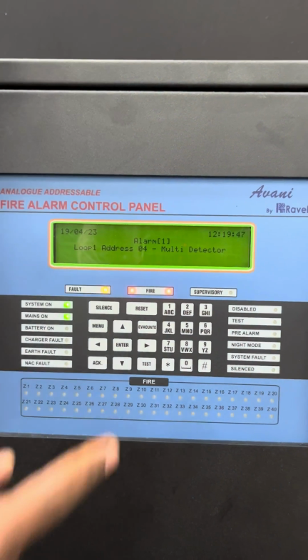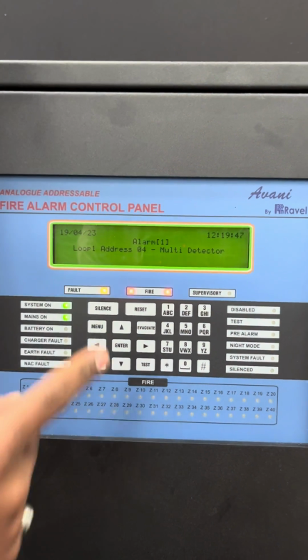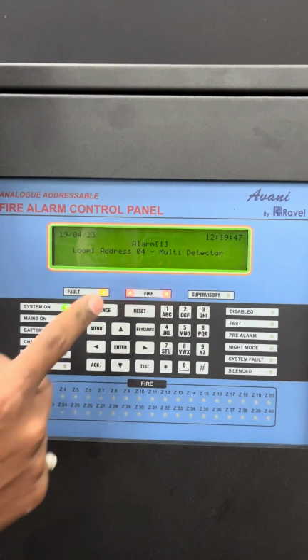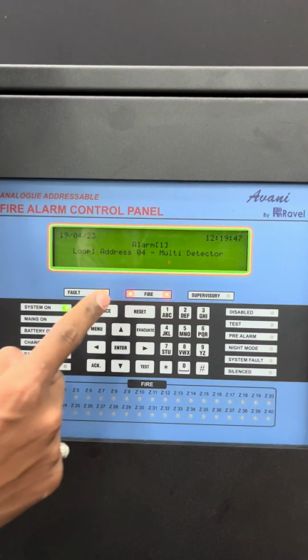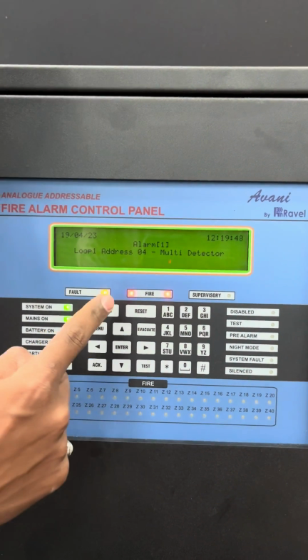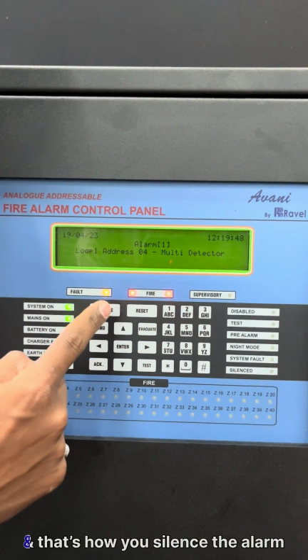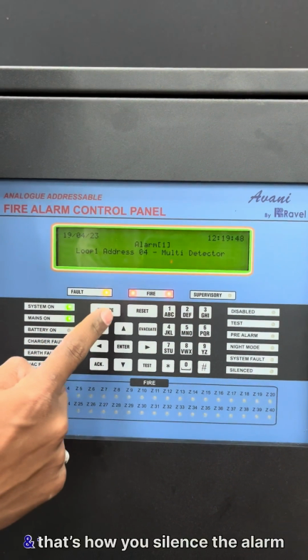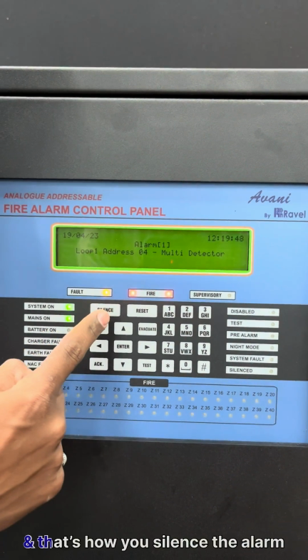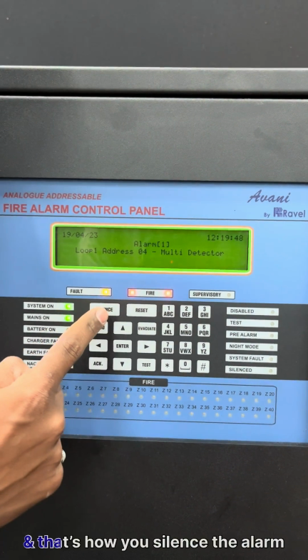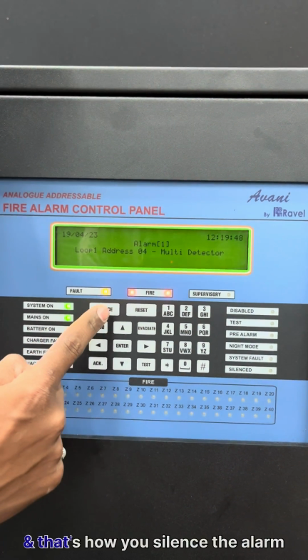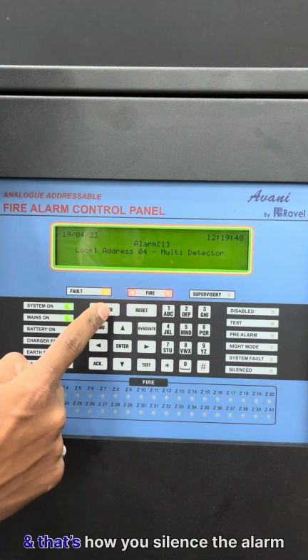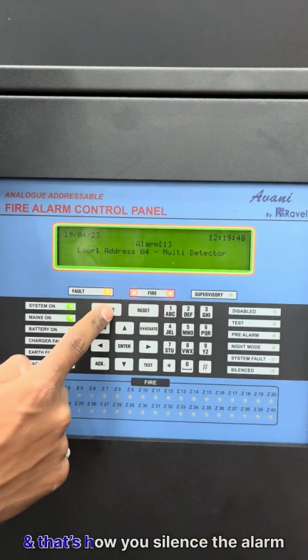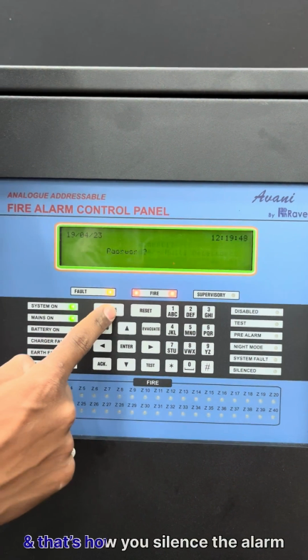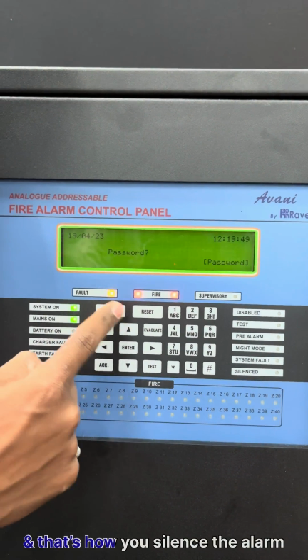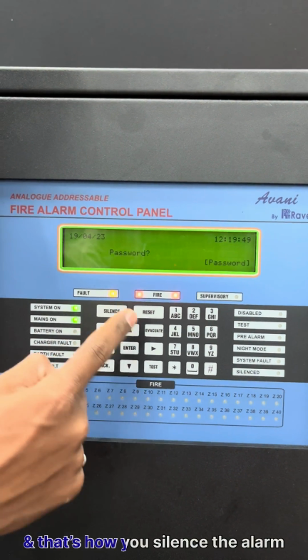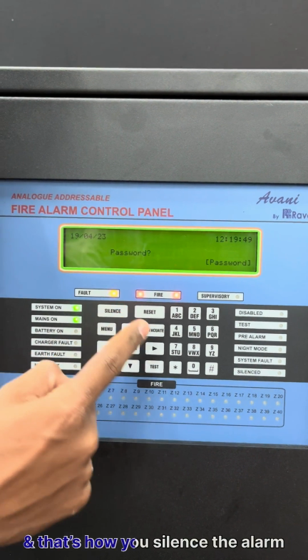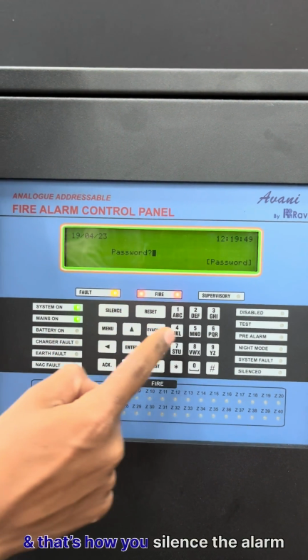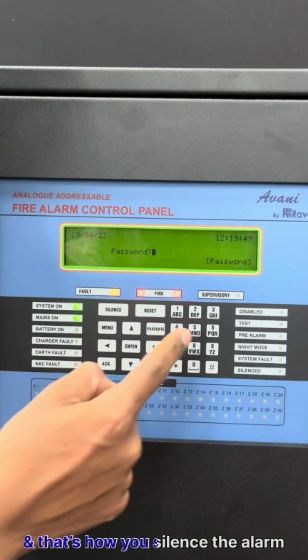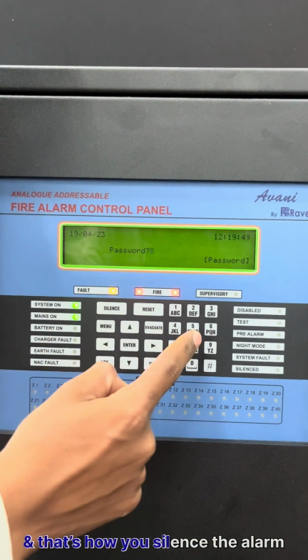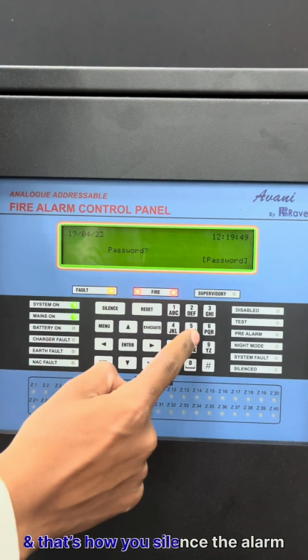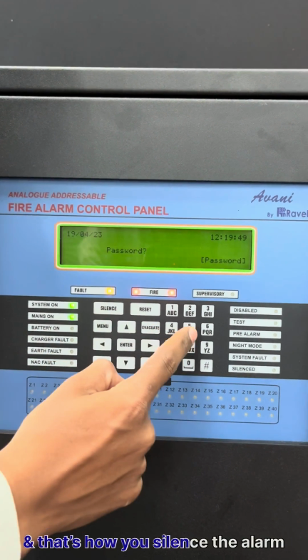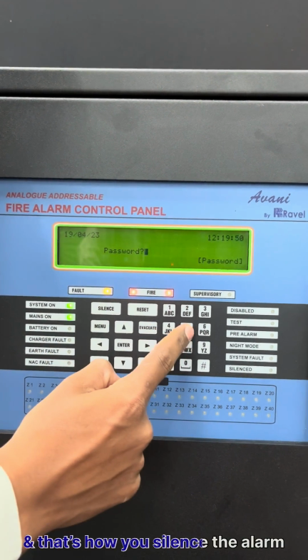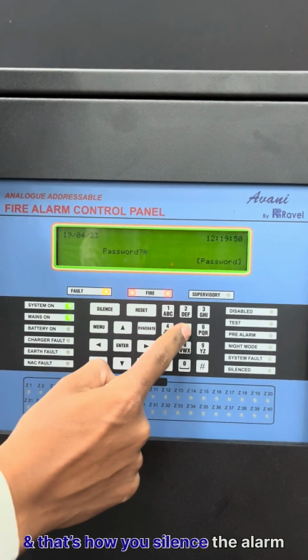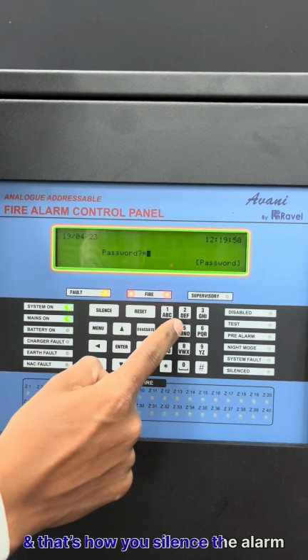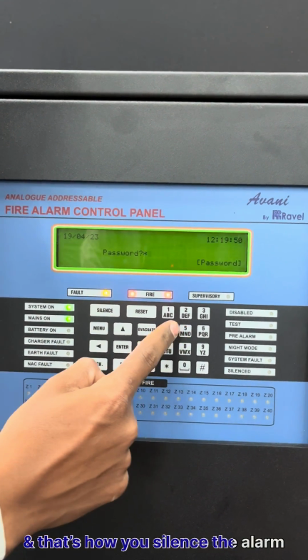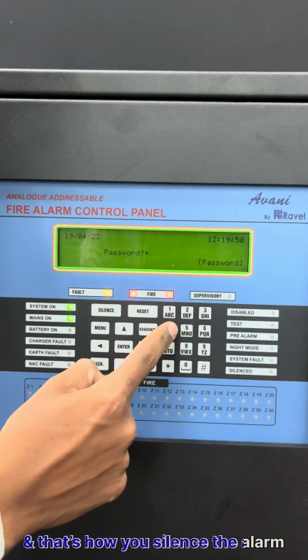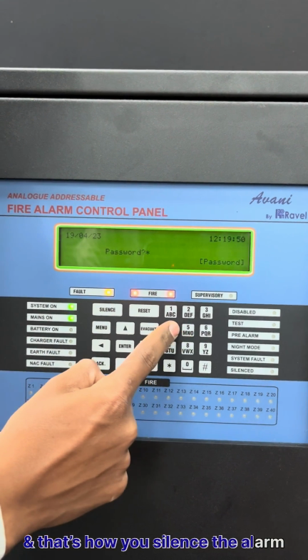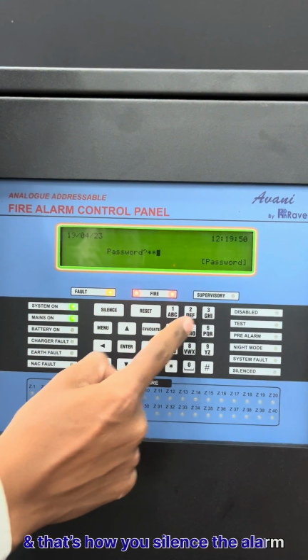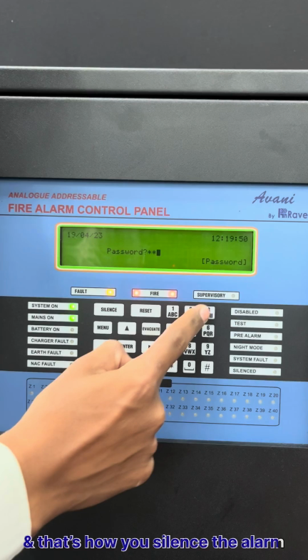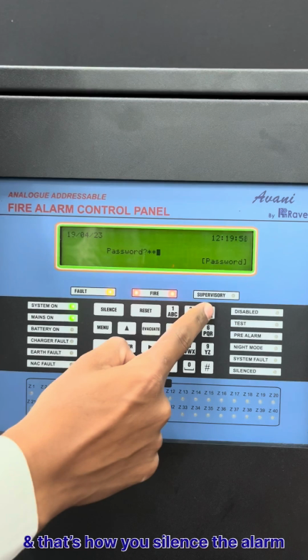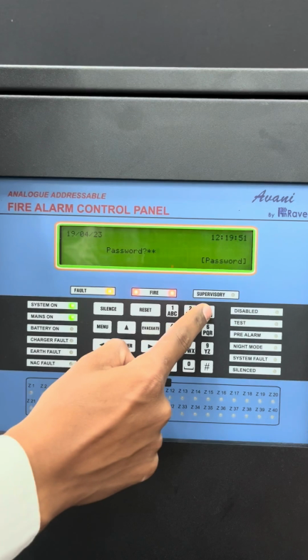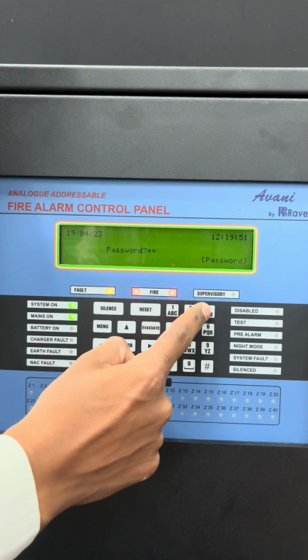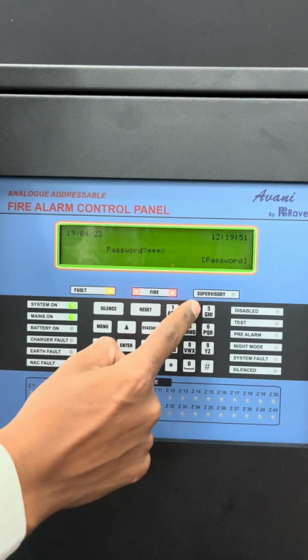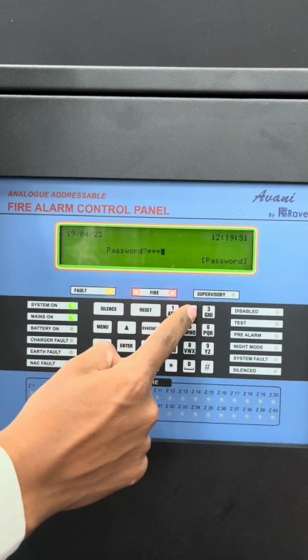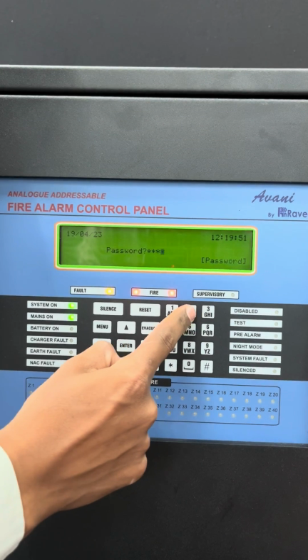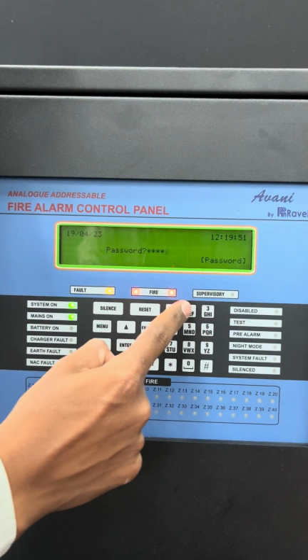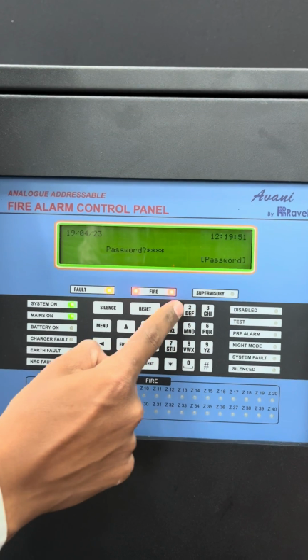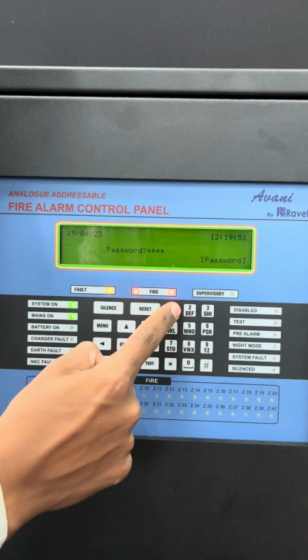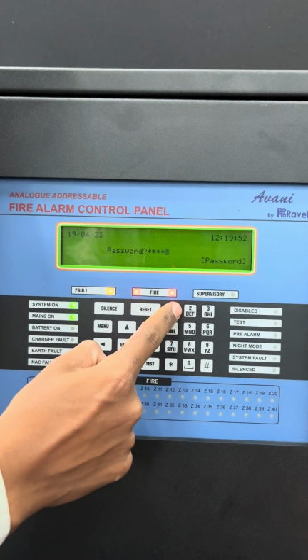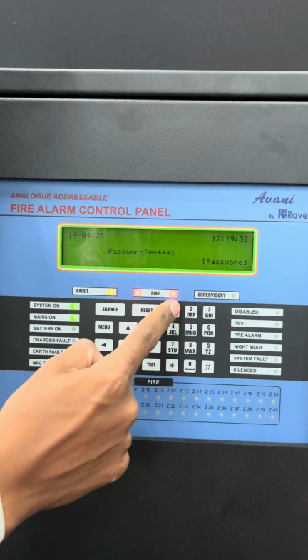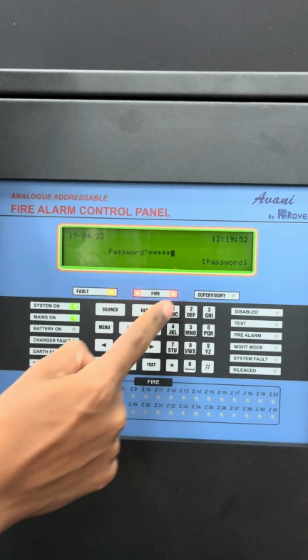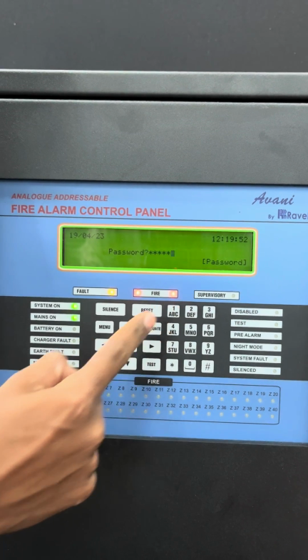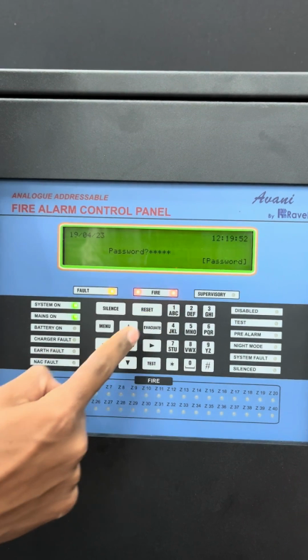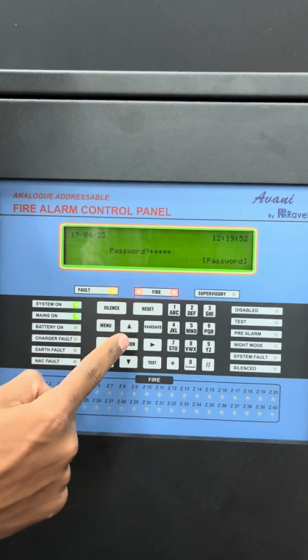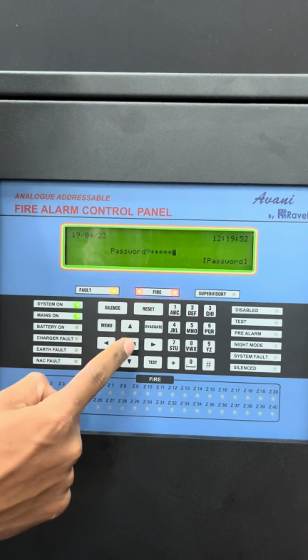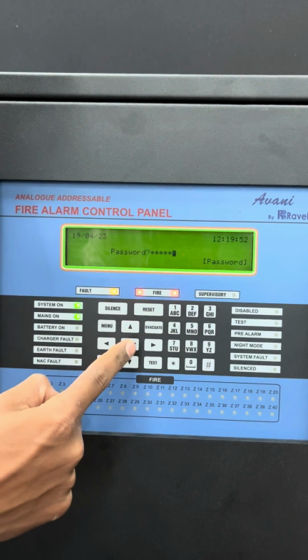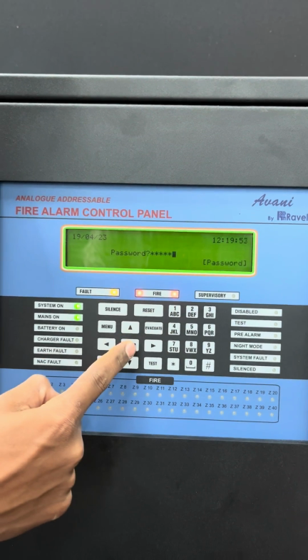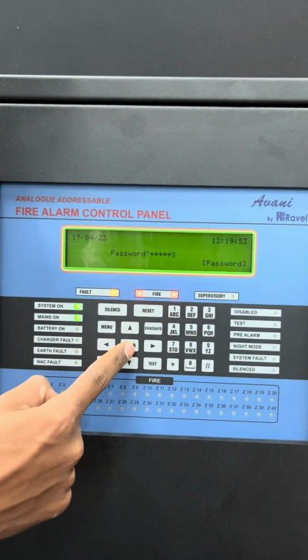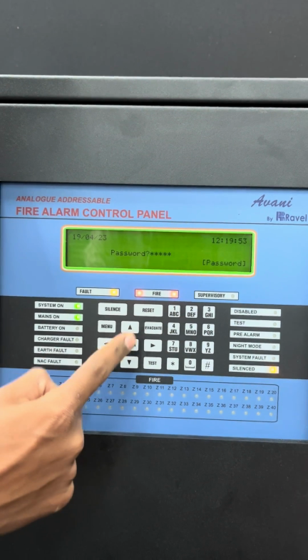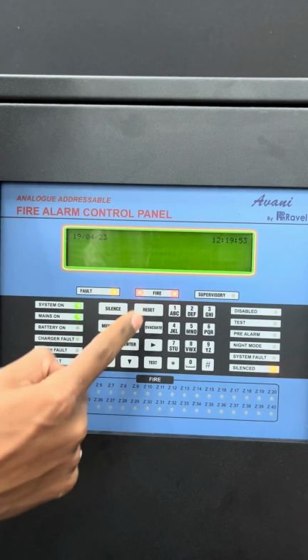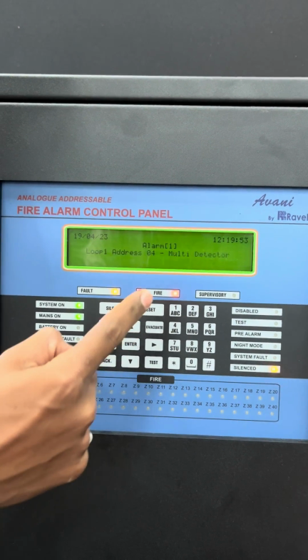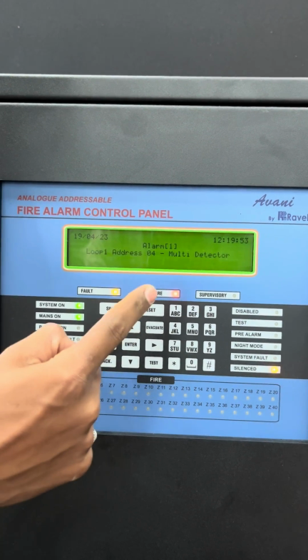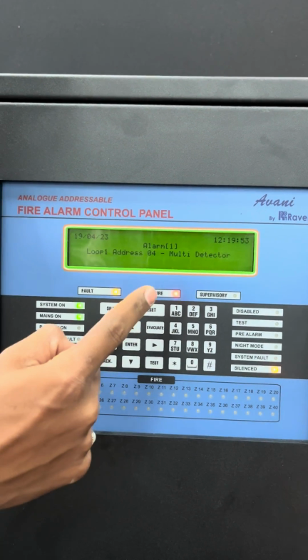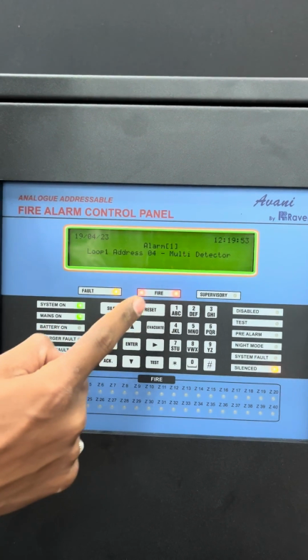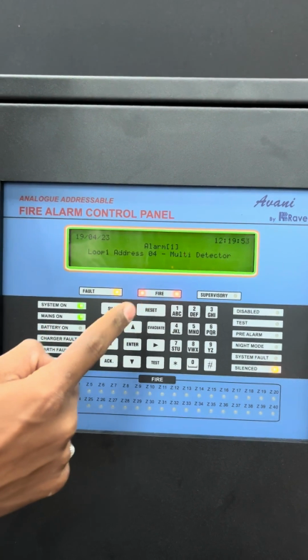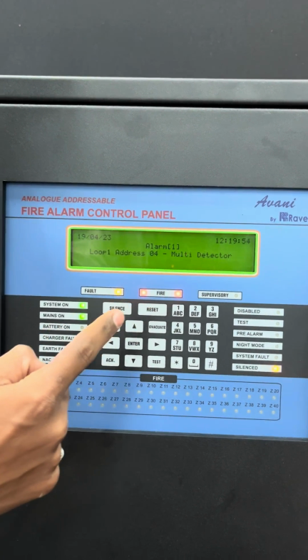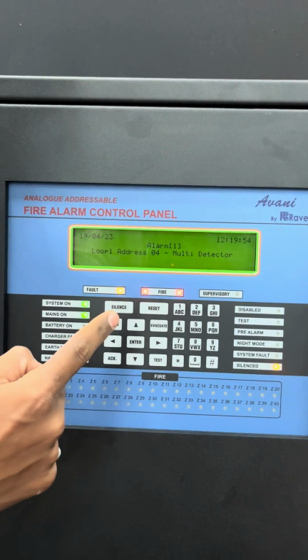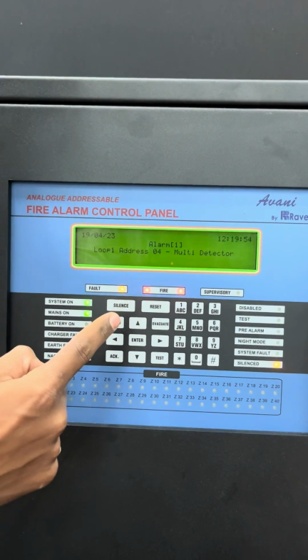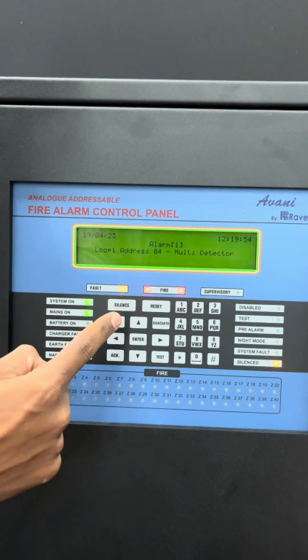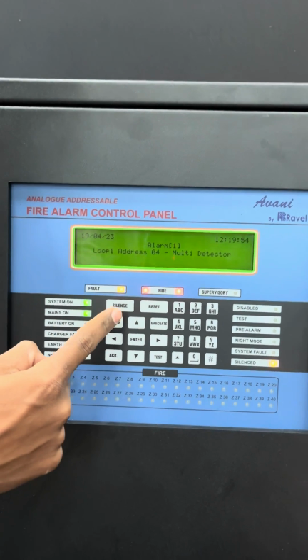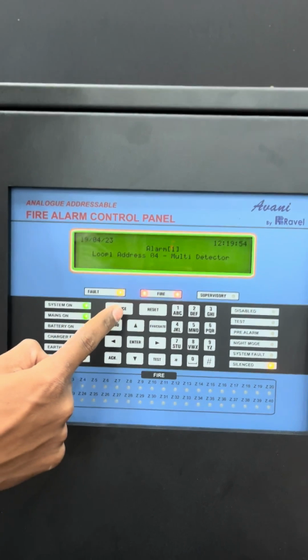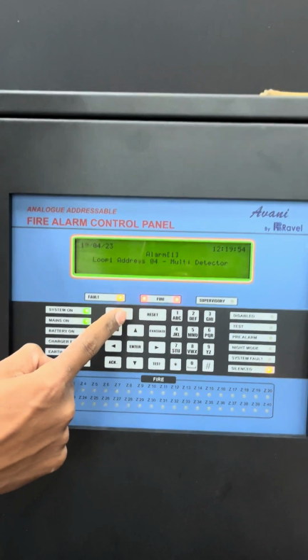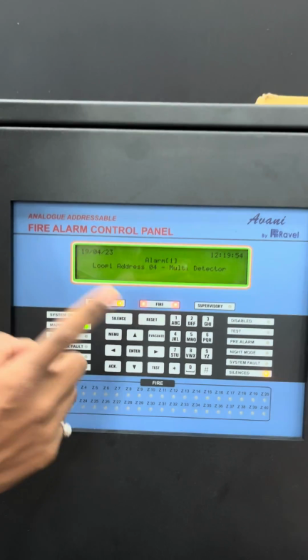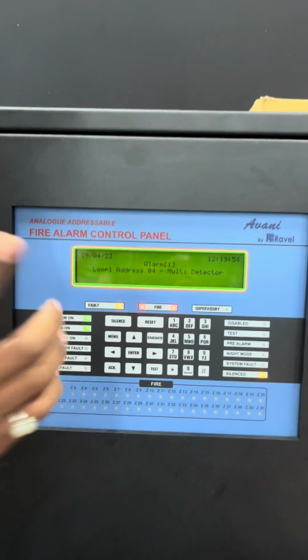Now silent alarm. 5, 4, 3, 2, 1. Silent.